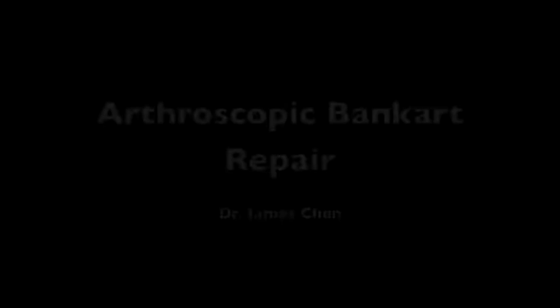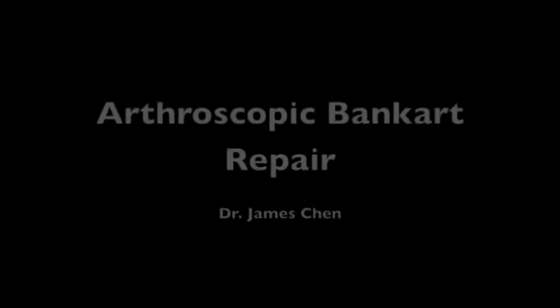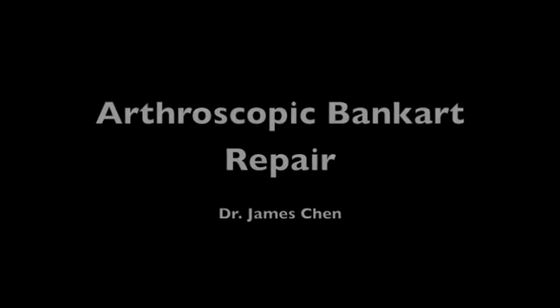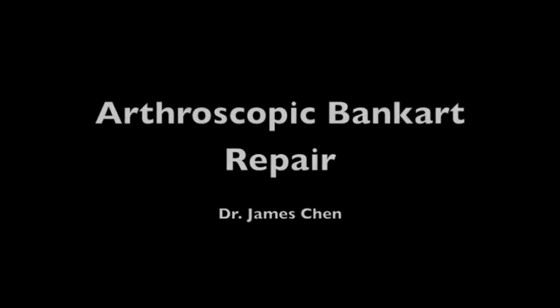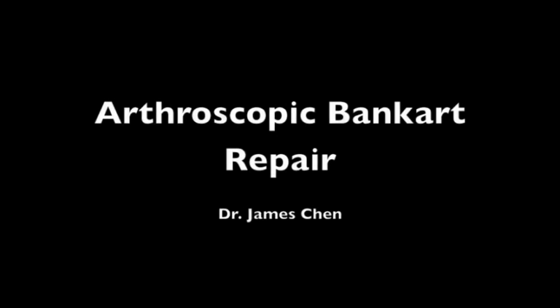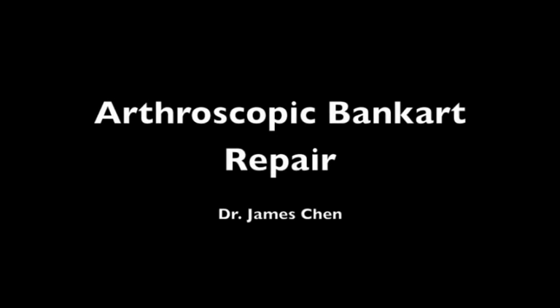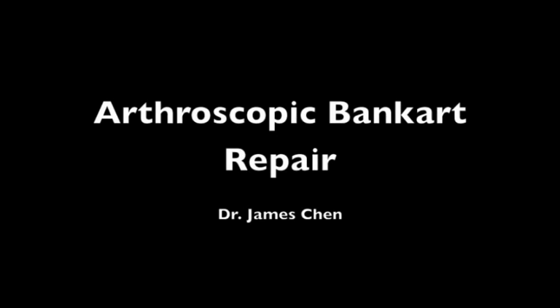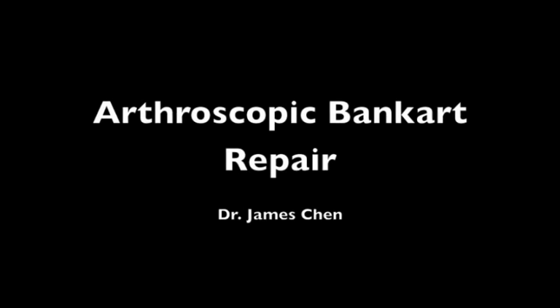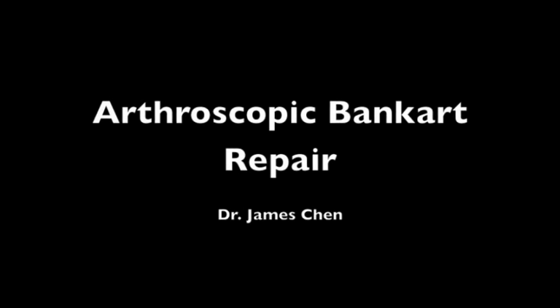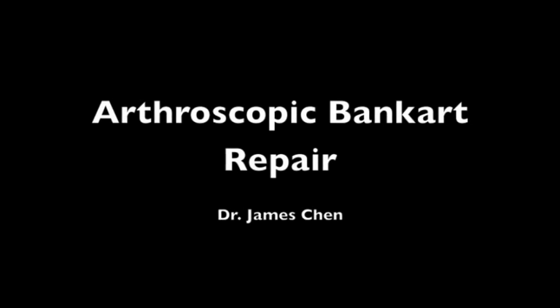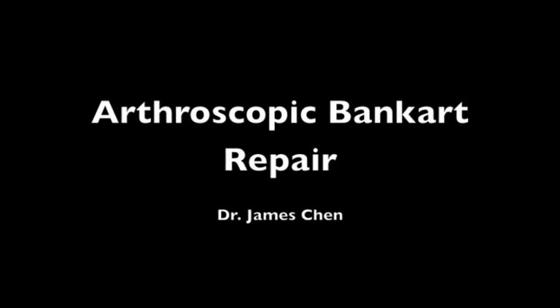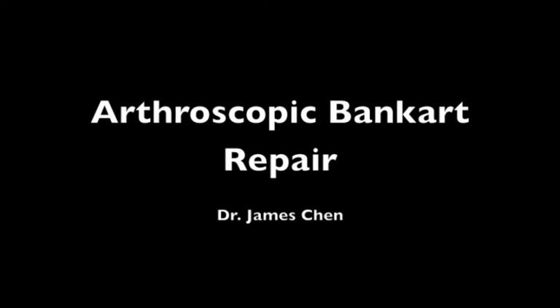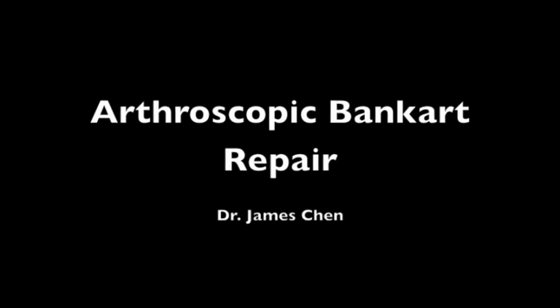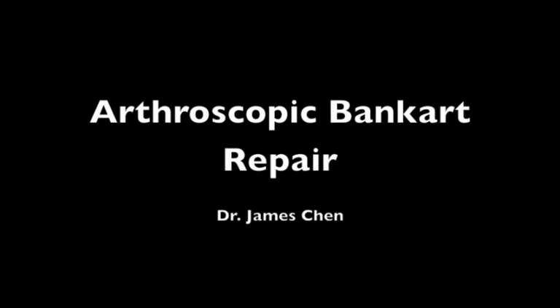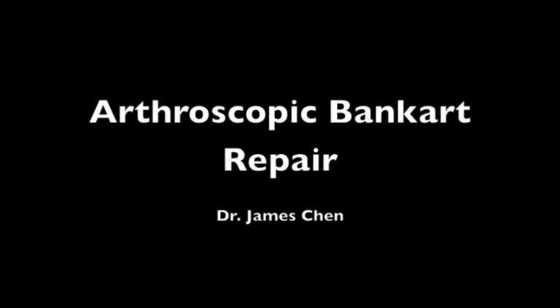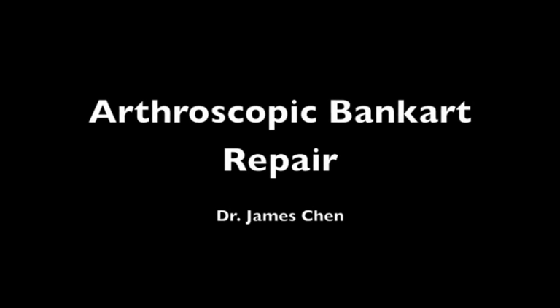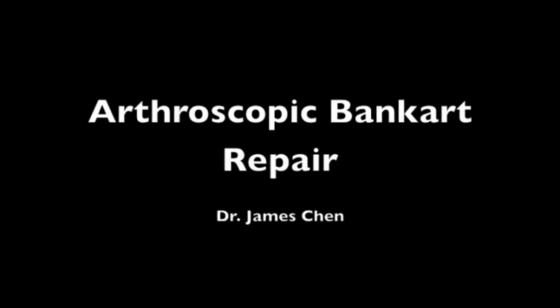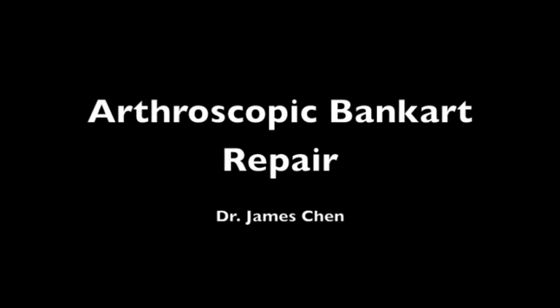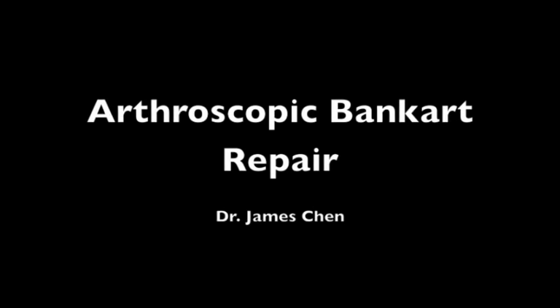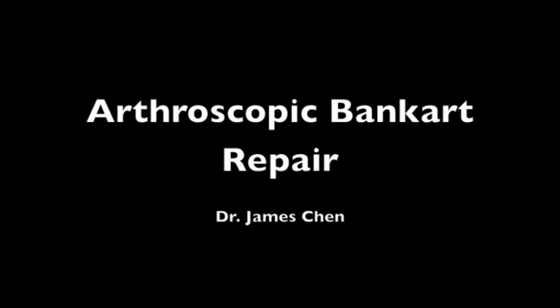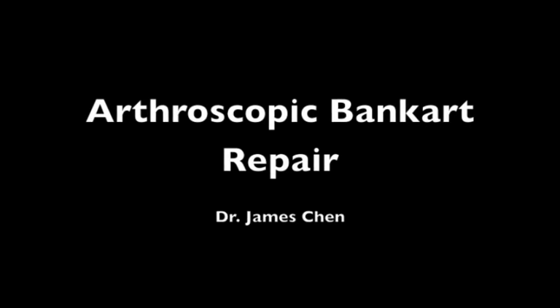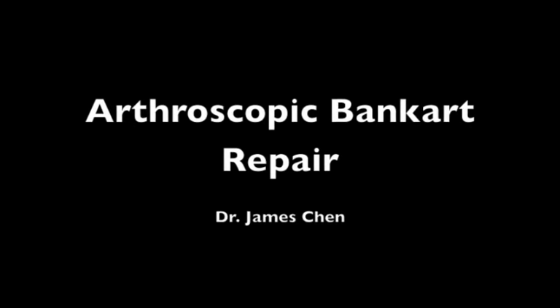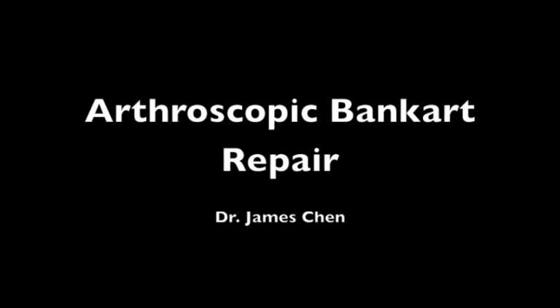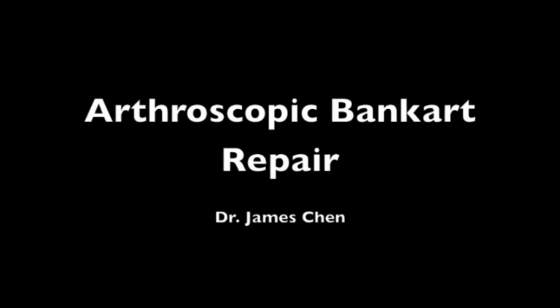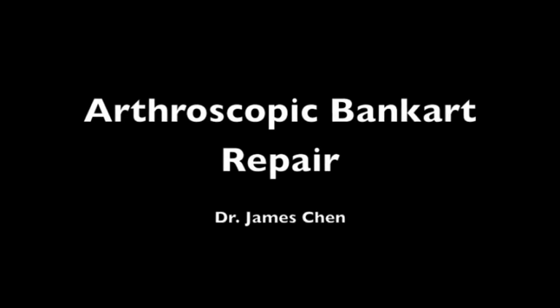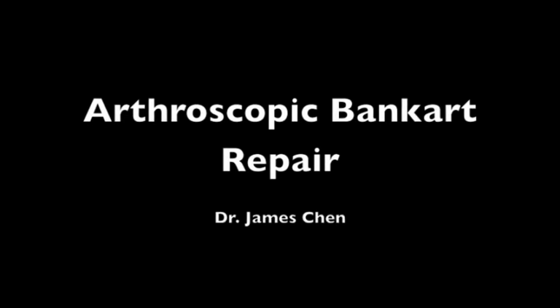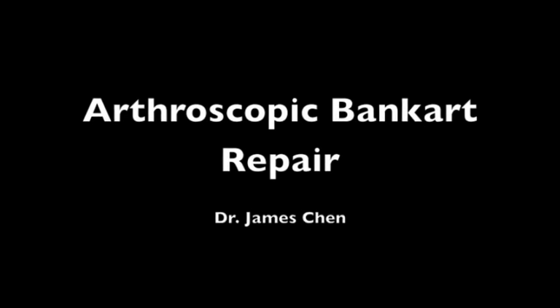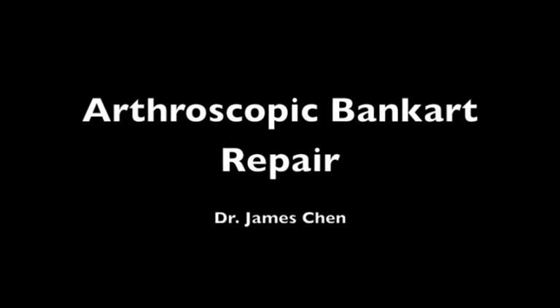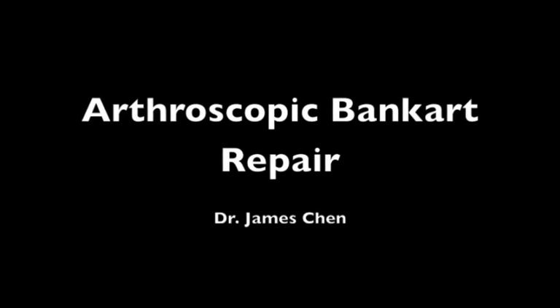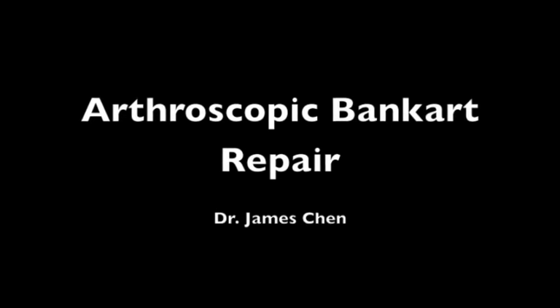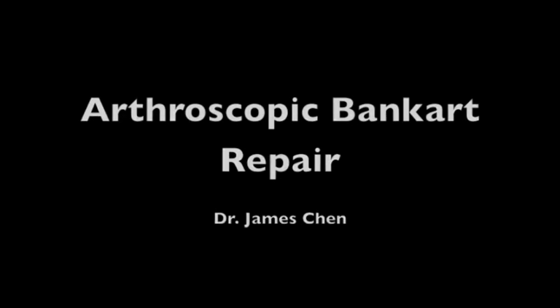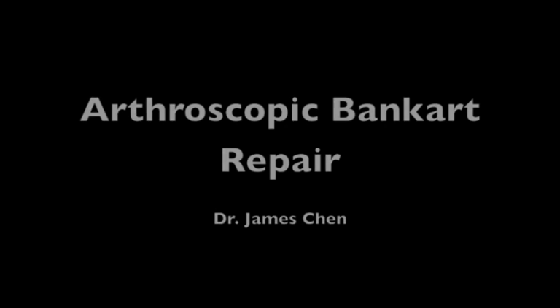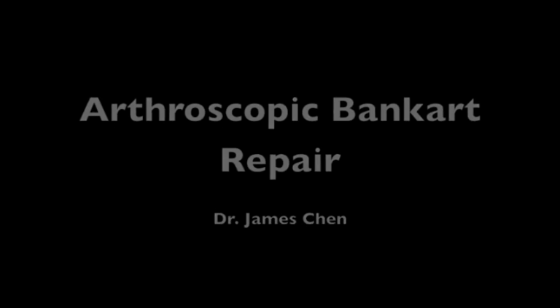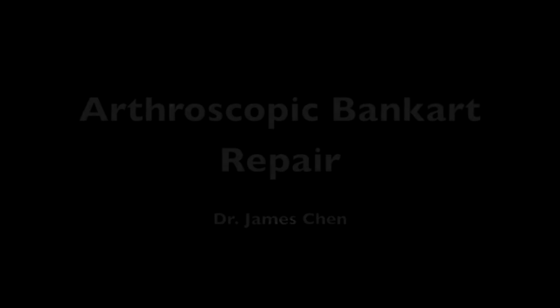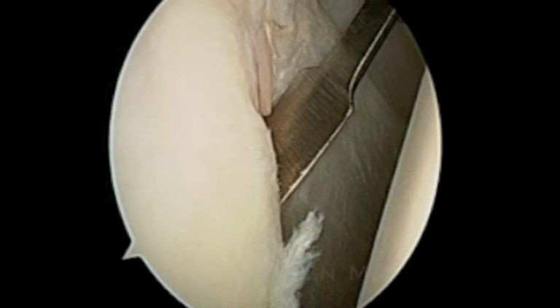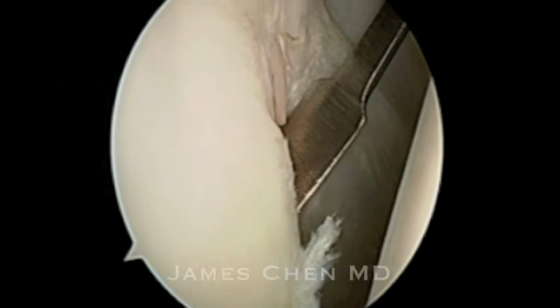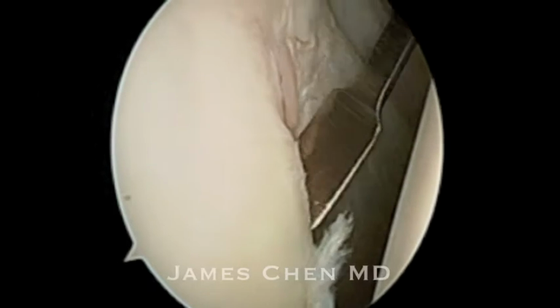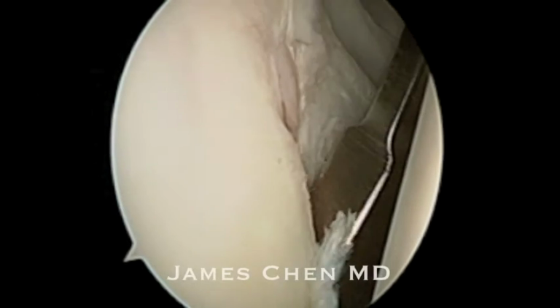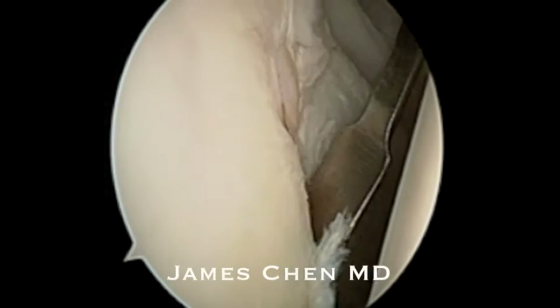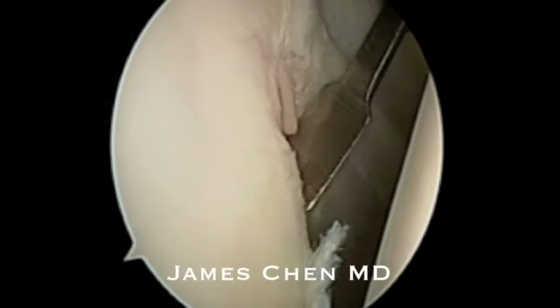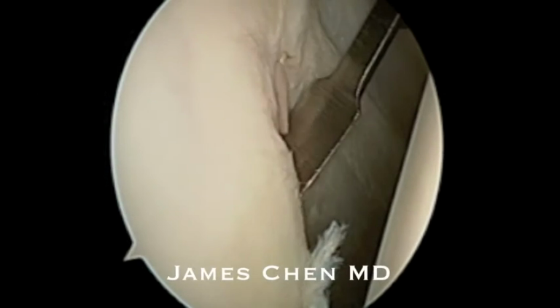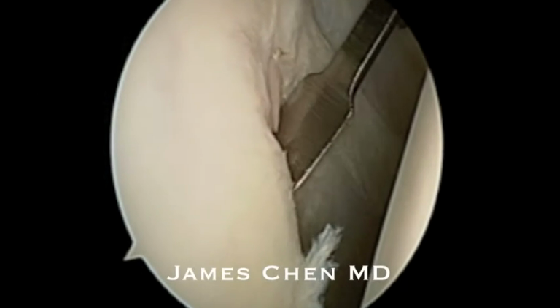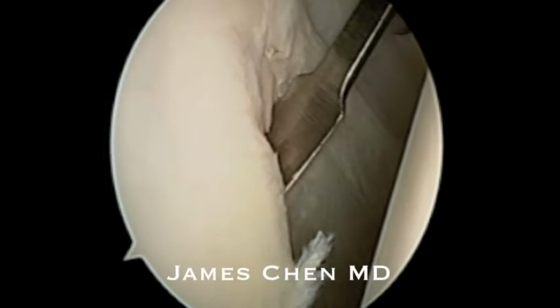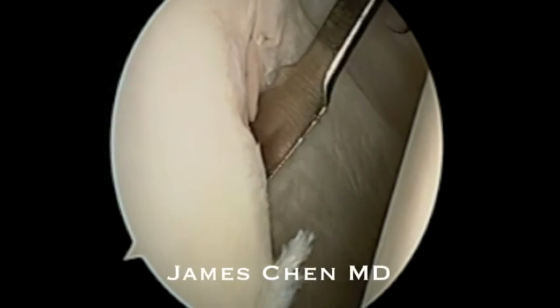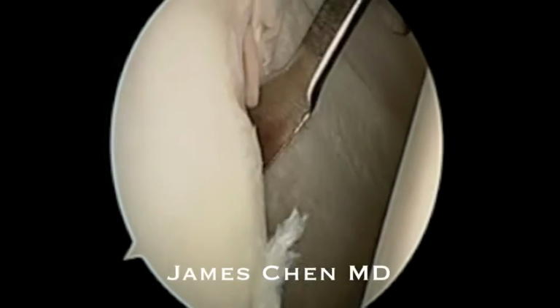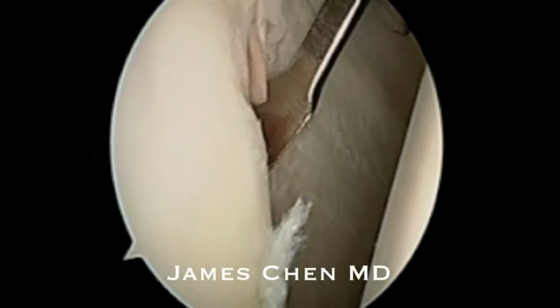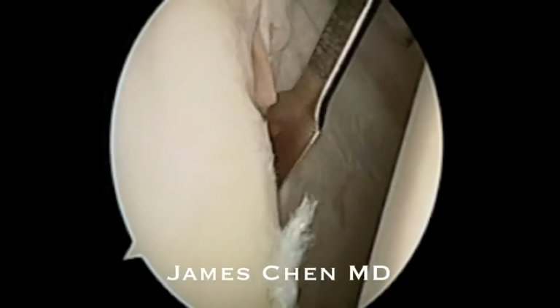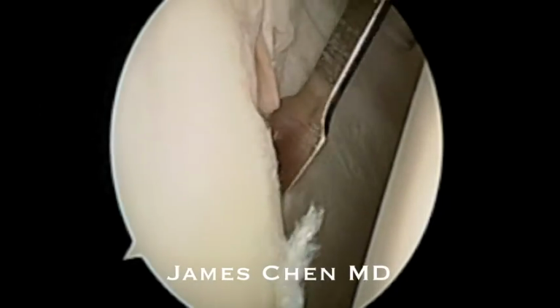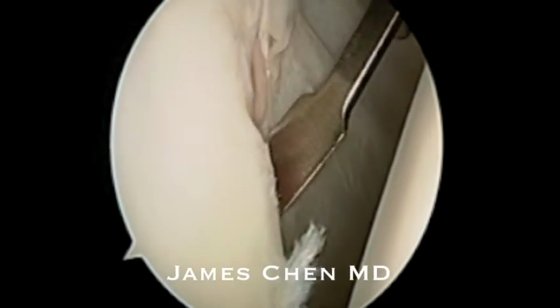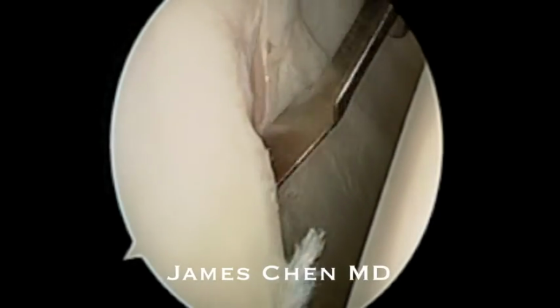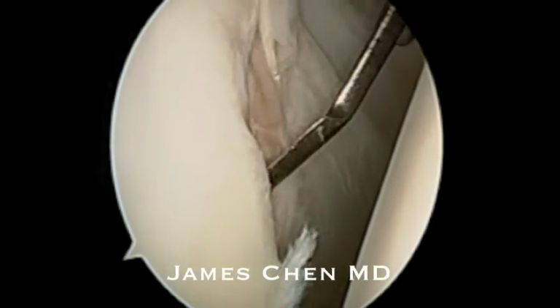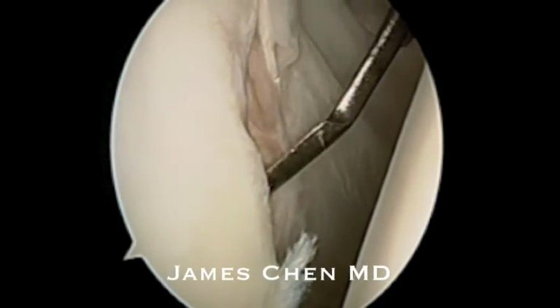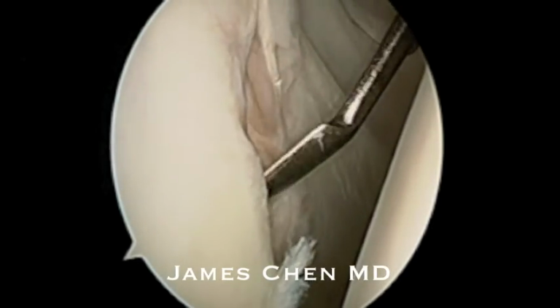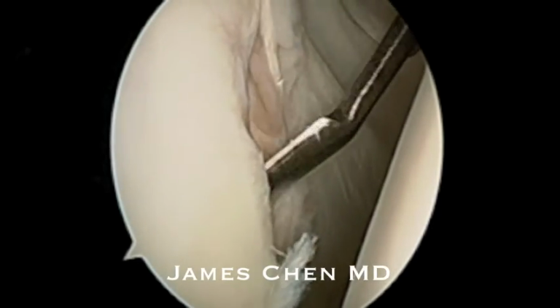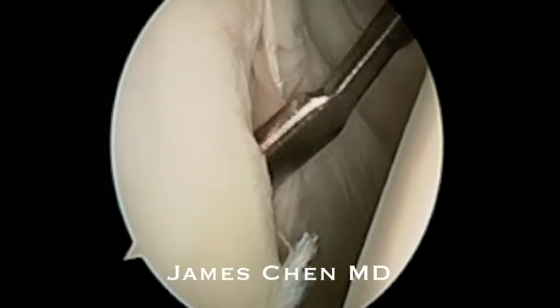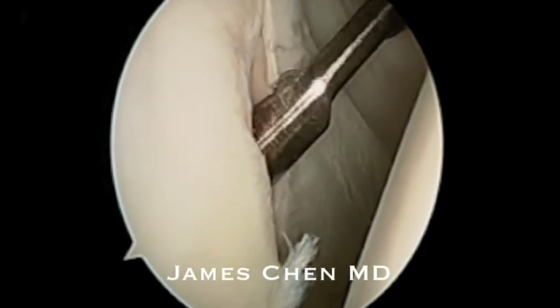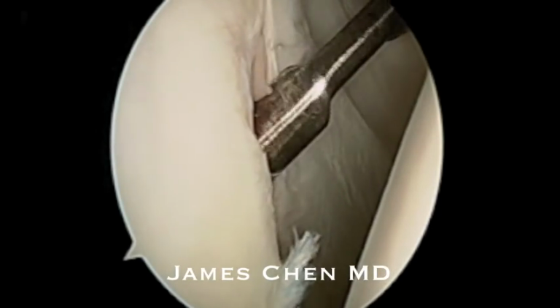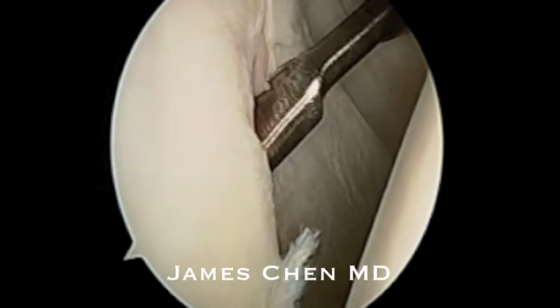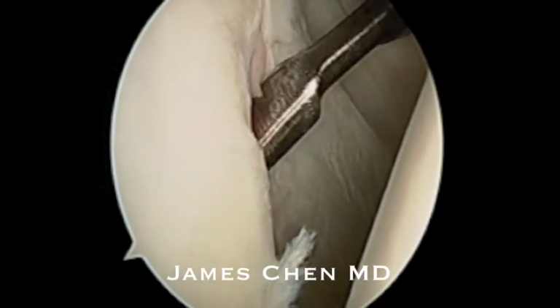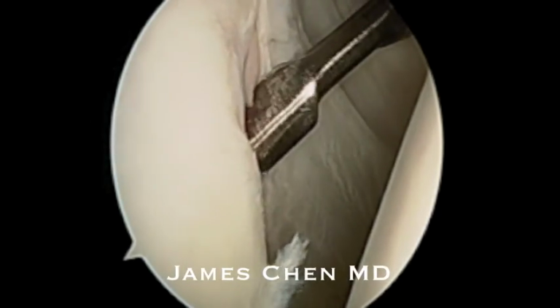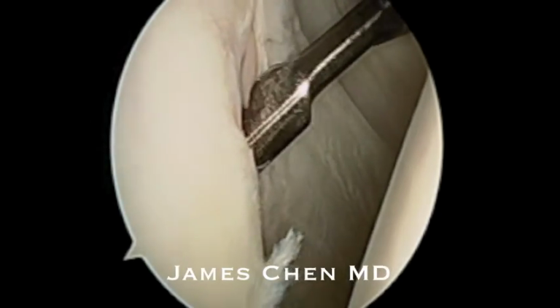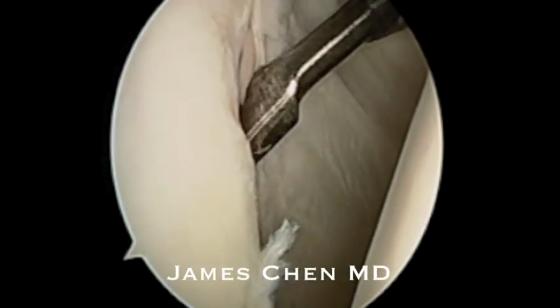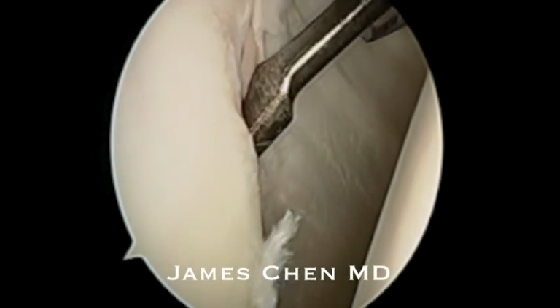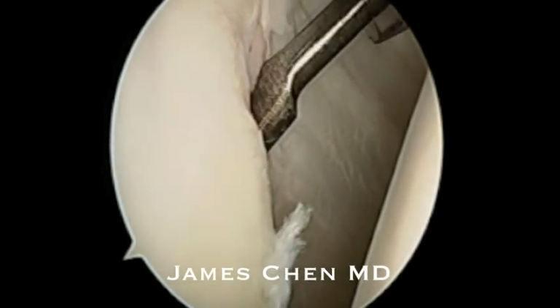This is a video of an arthroscopic Bankart stabilization repair. Here I am looking from the posterior portal.